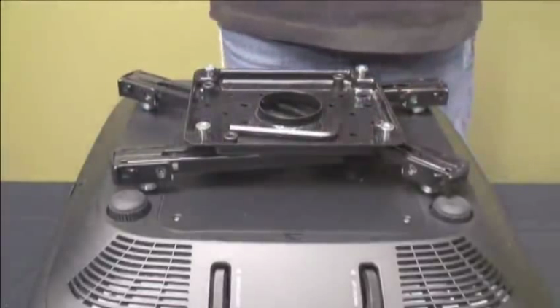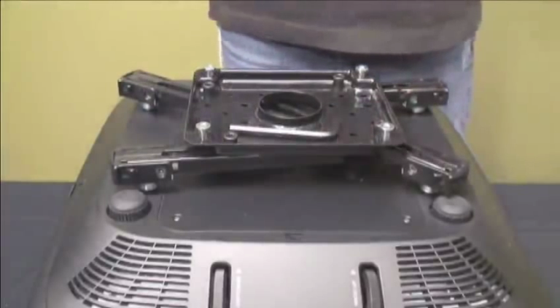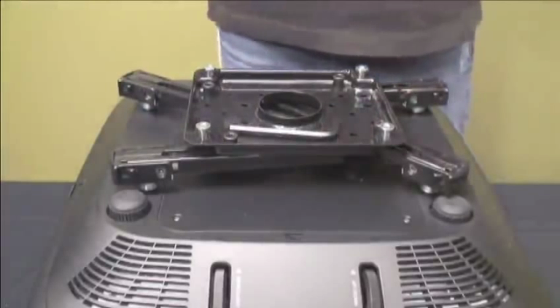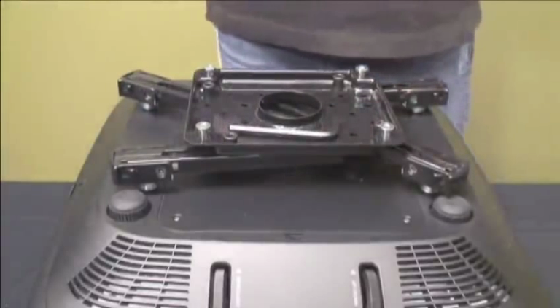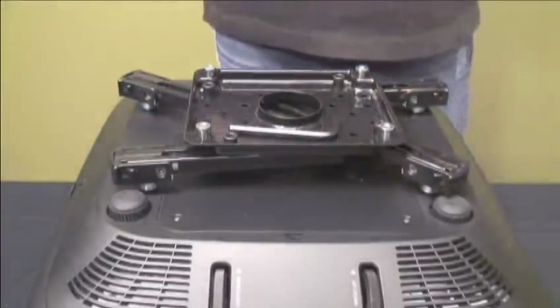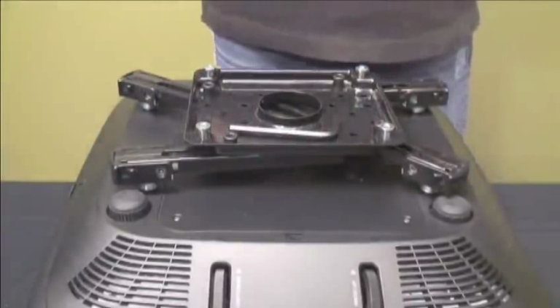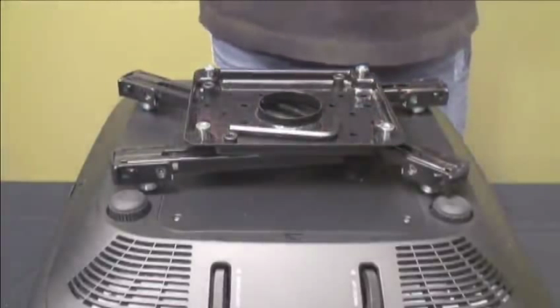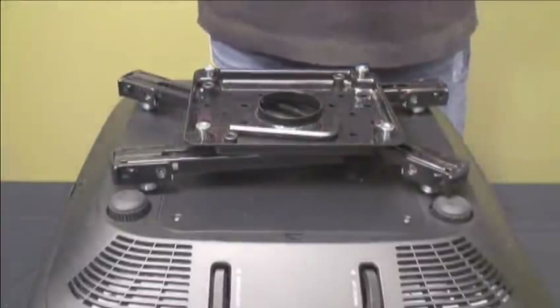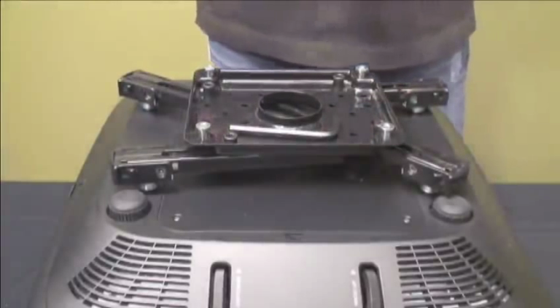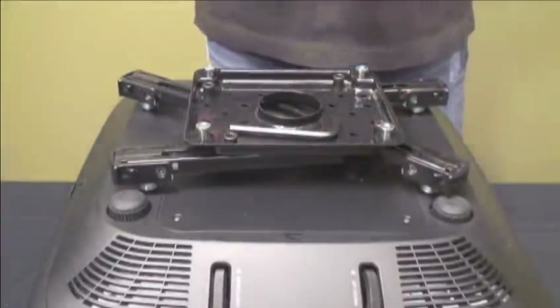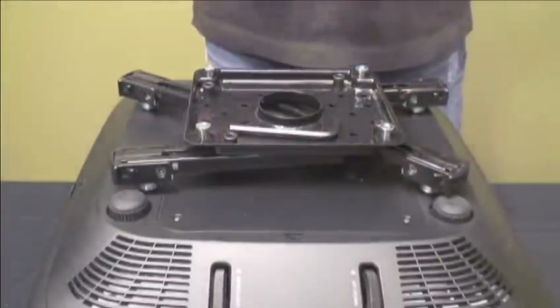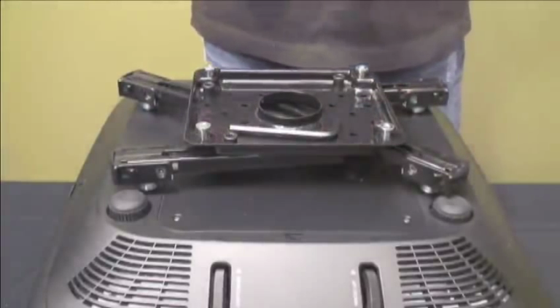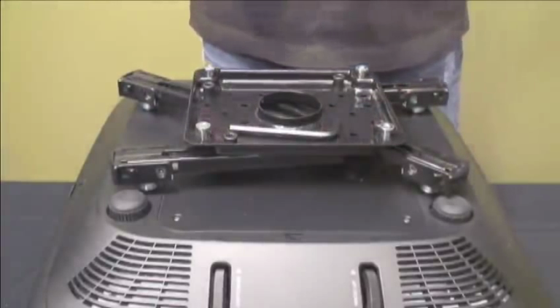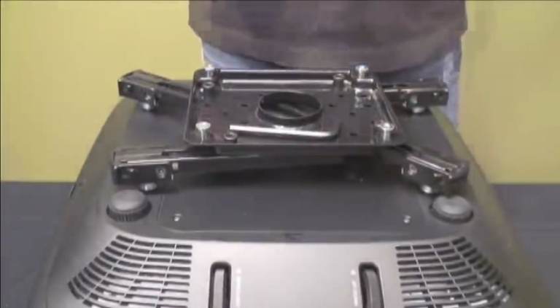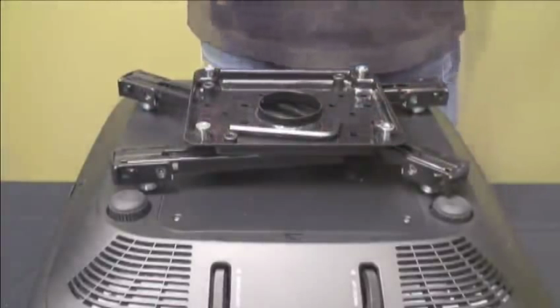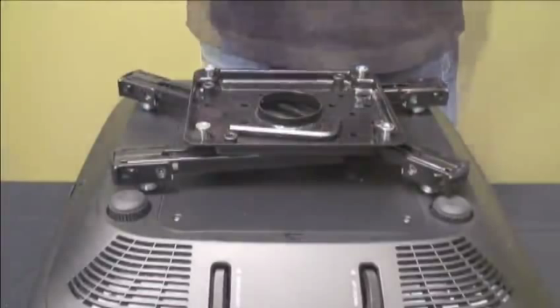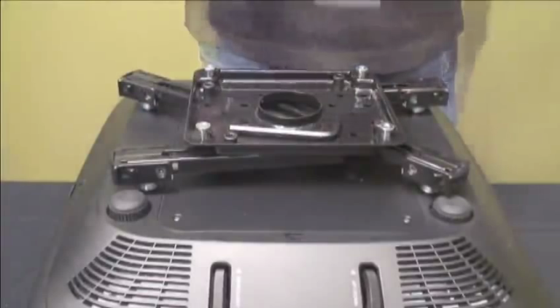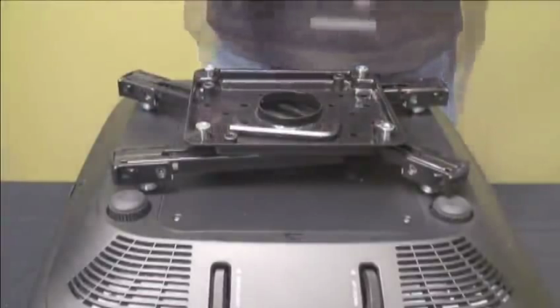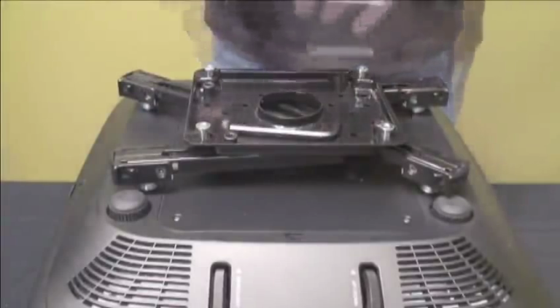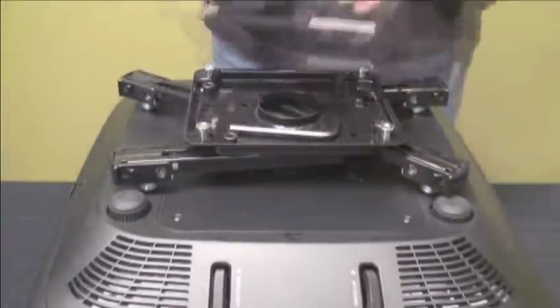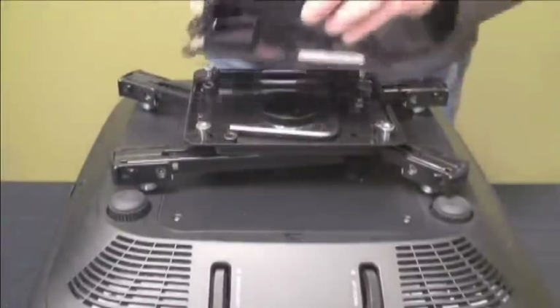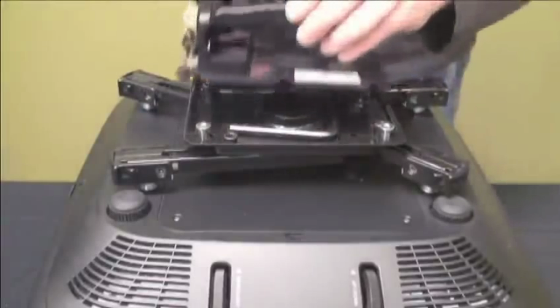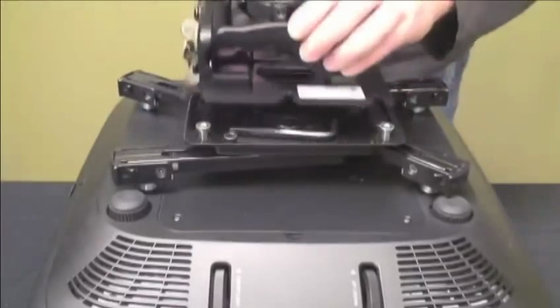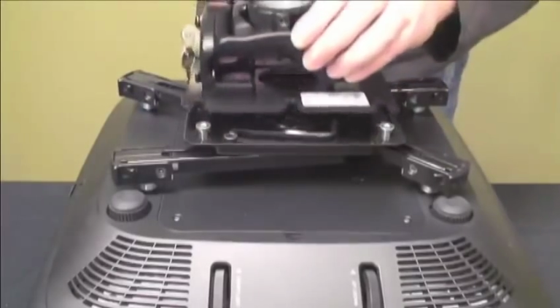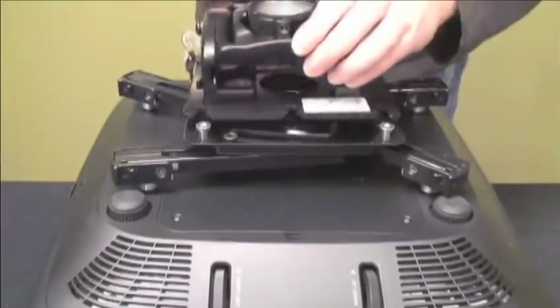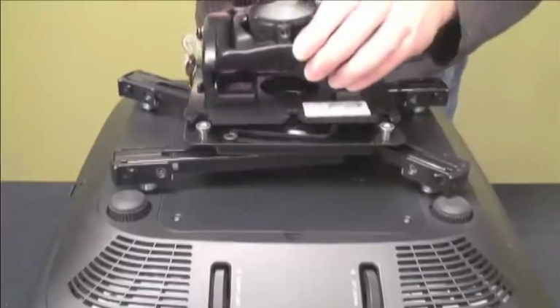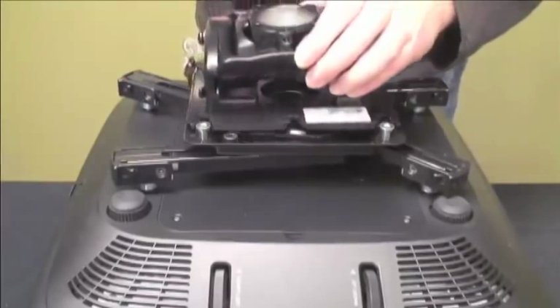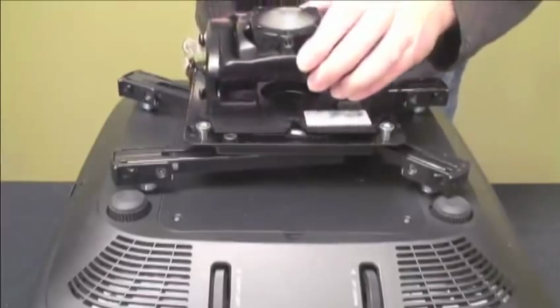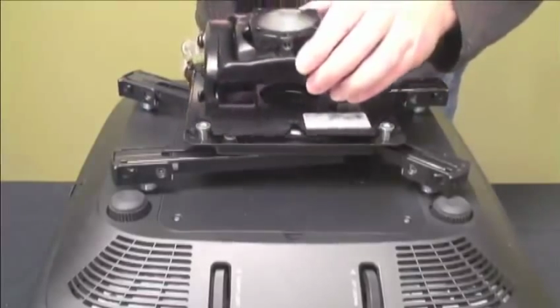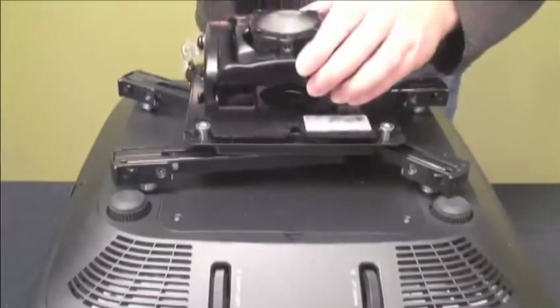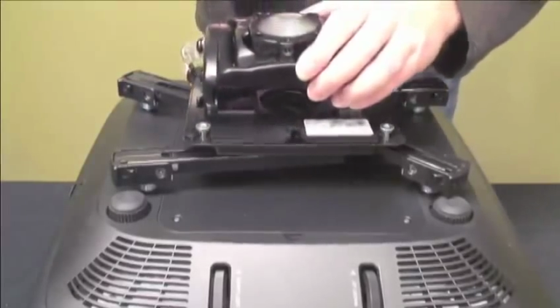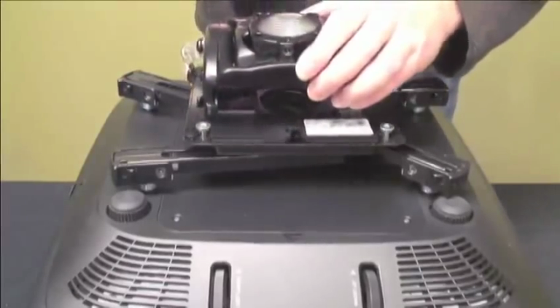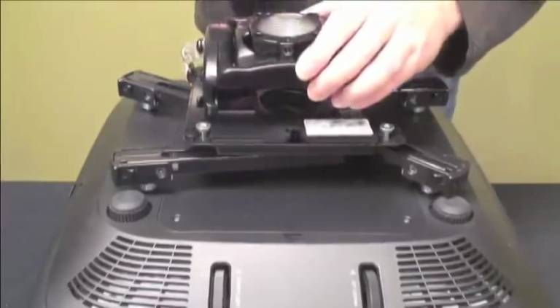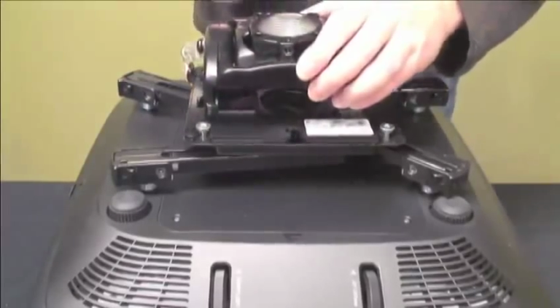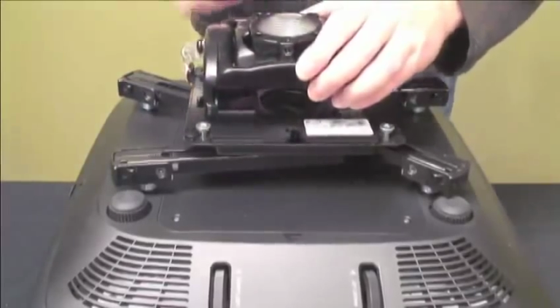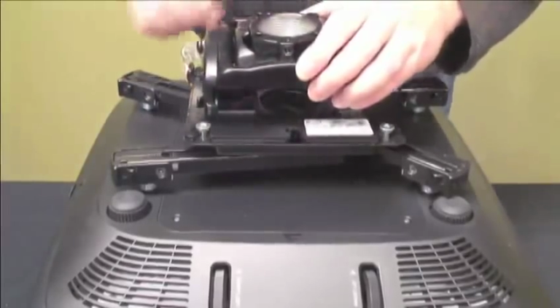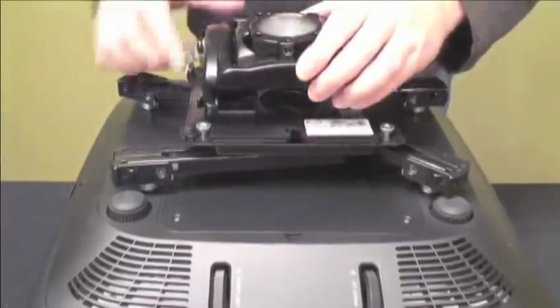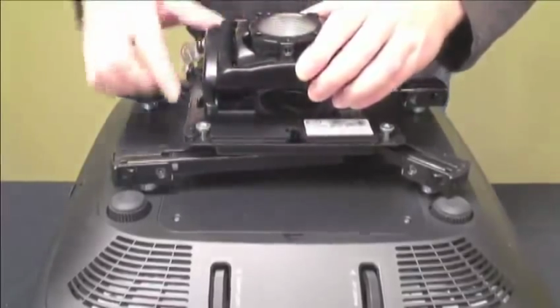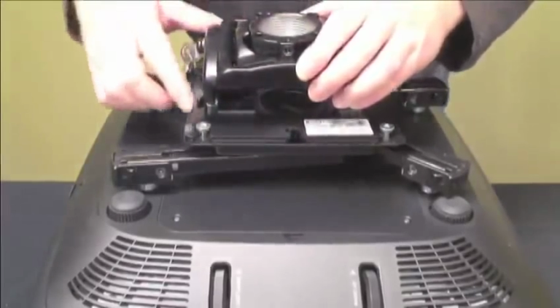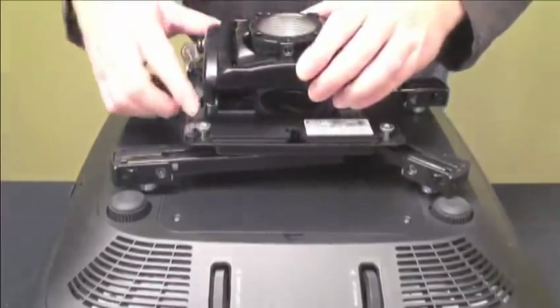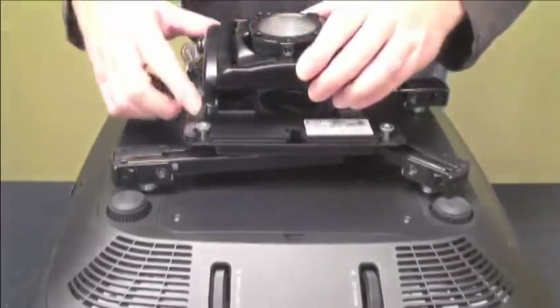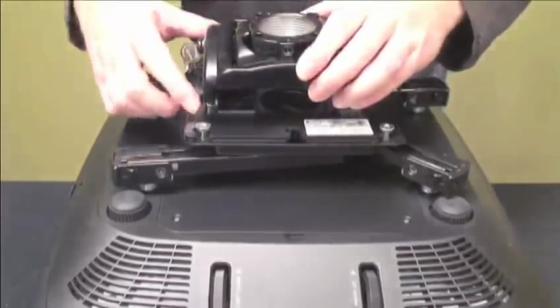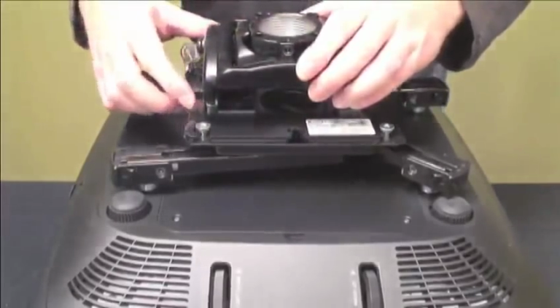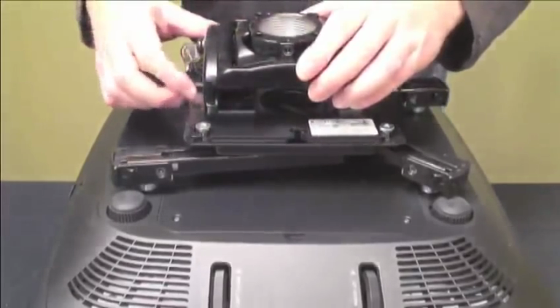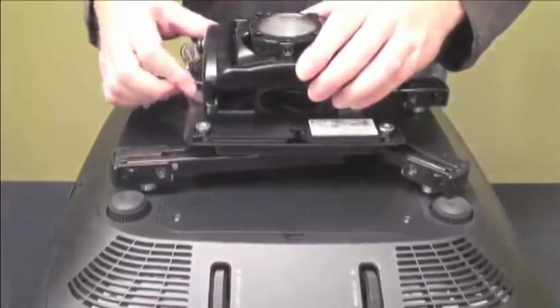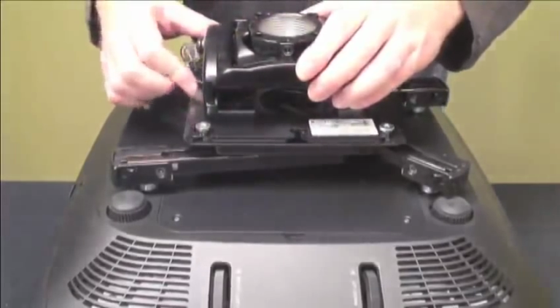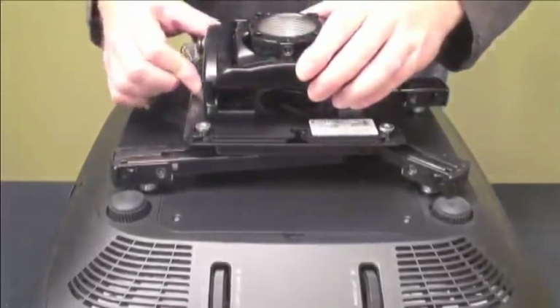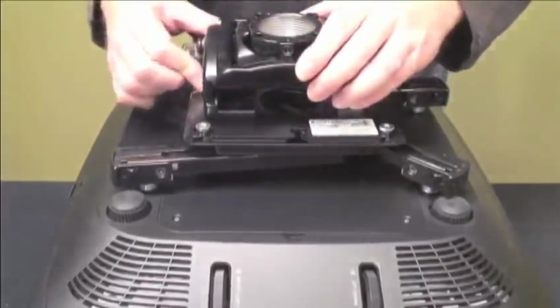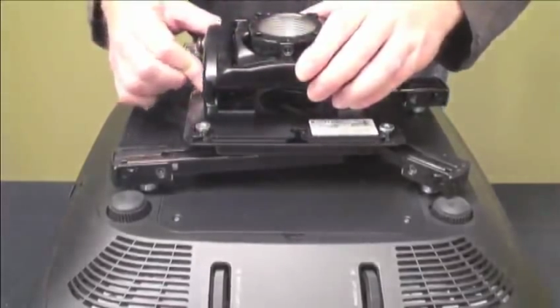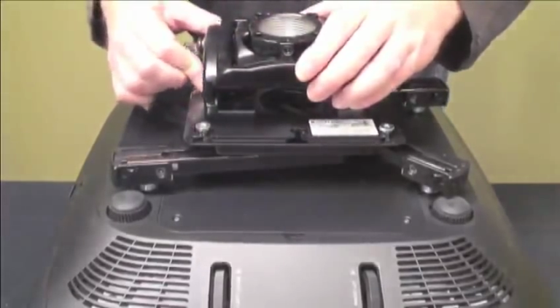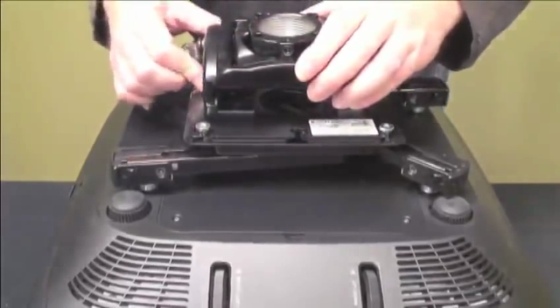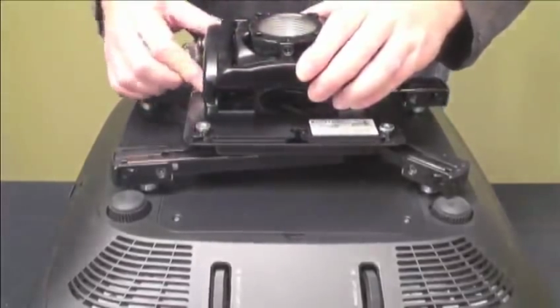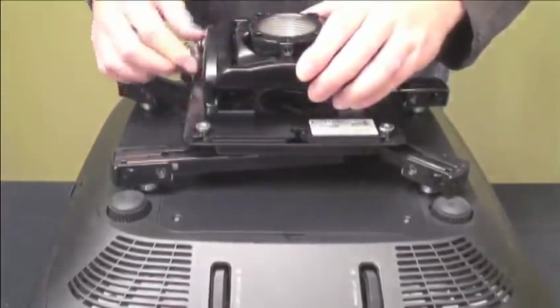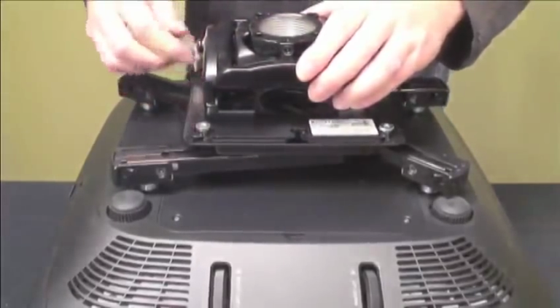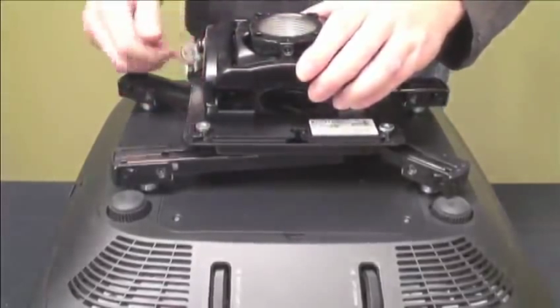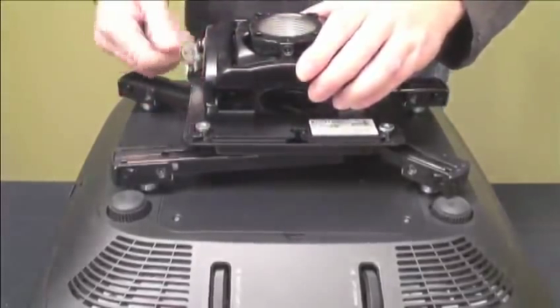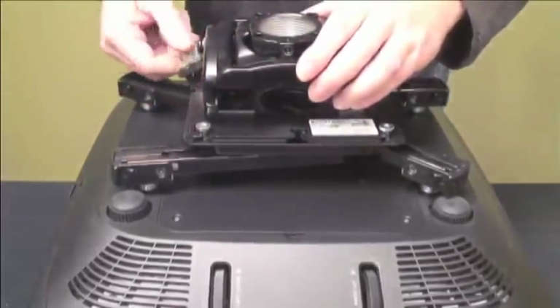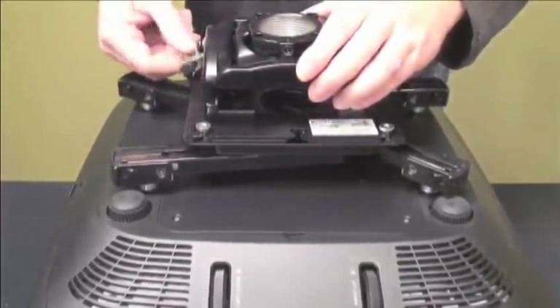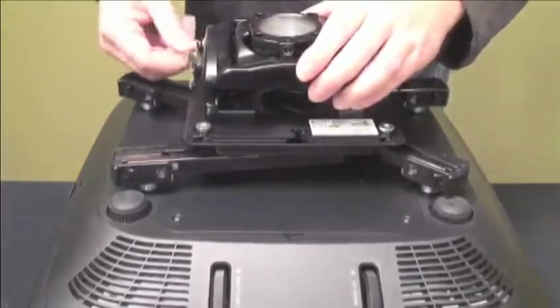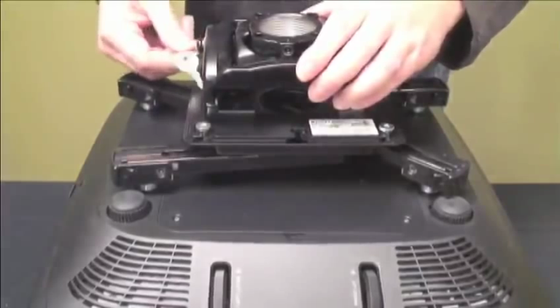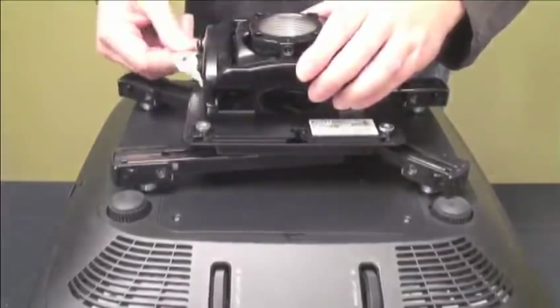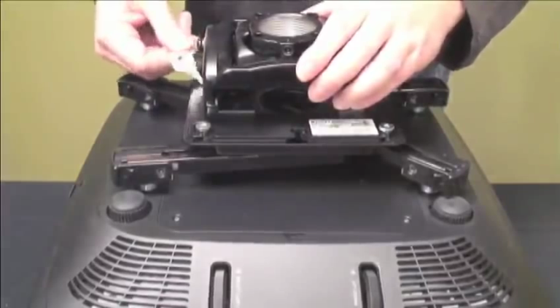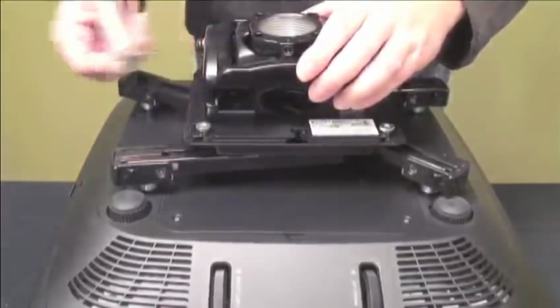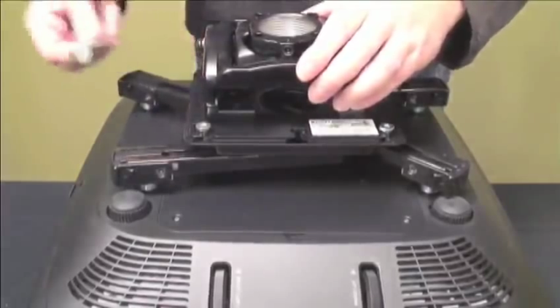The RPA Elite projector mount is easy to install on the mounting plate. Slide the lever and turn the key to lock it into place.